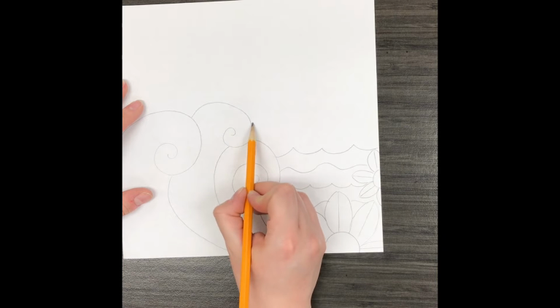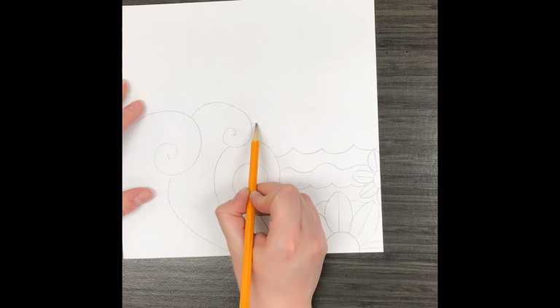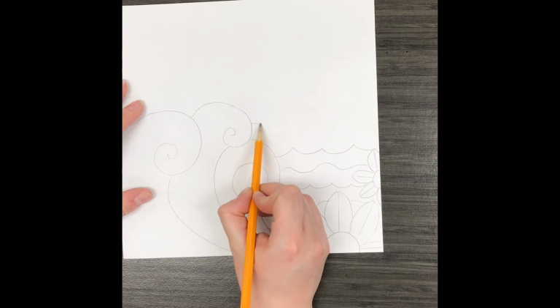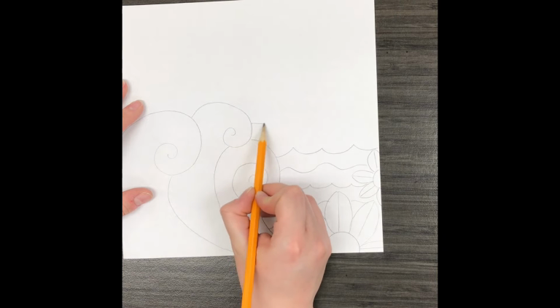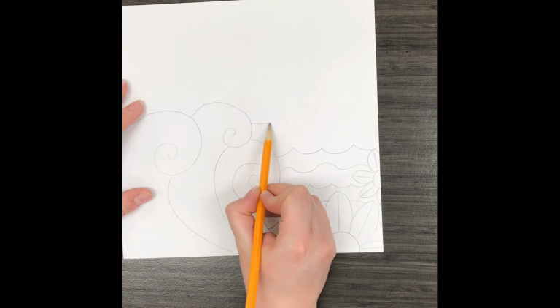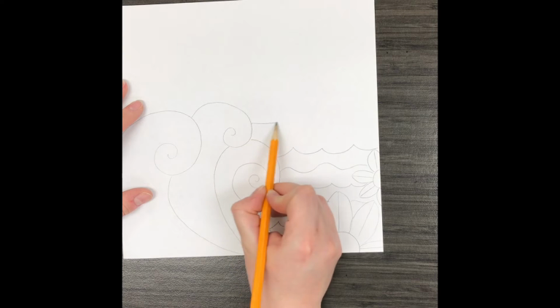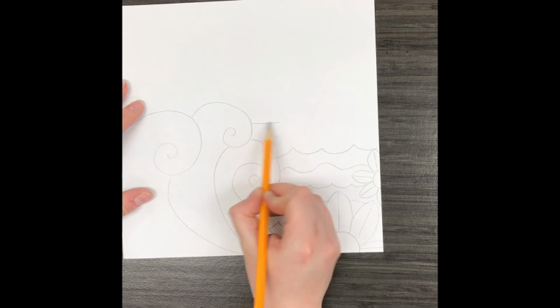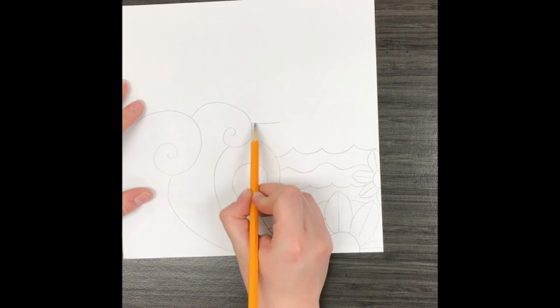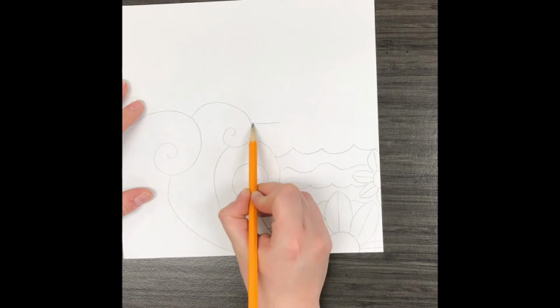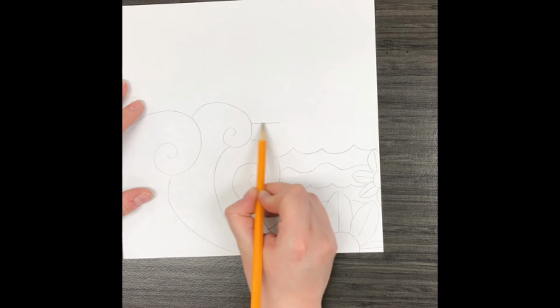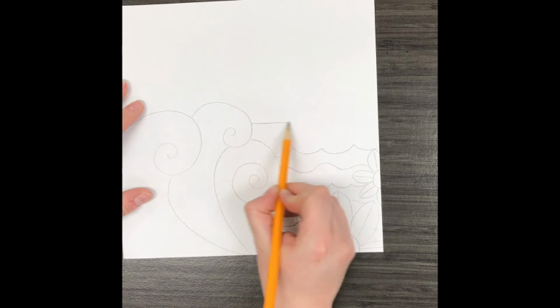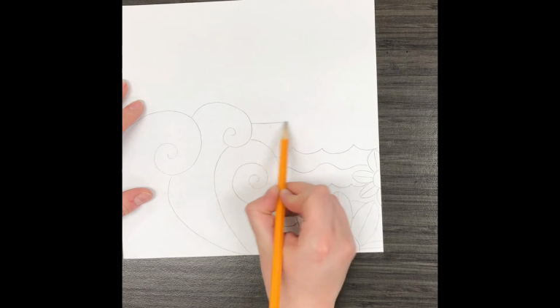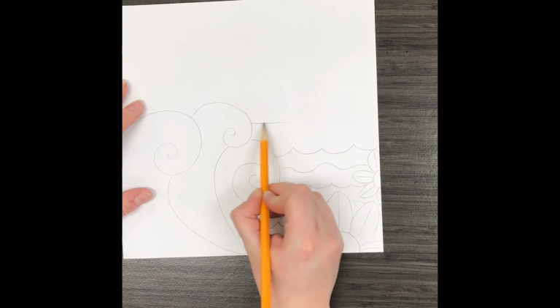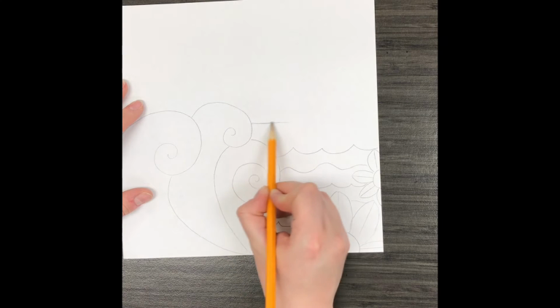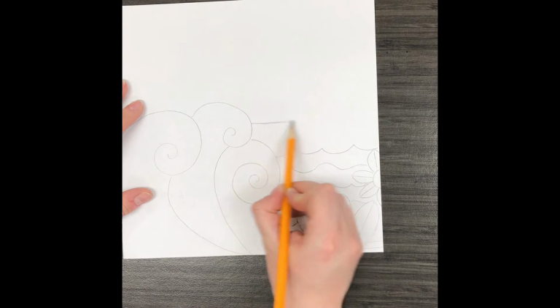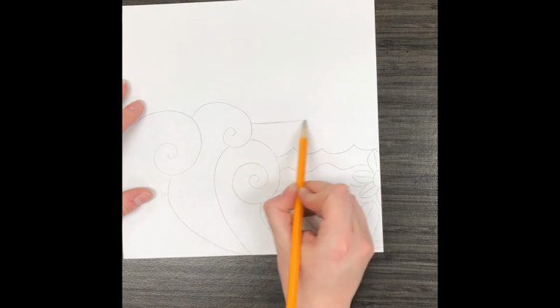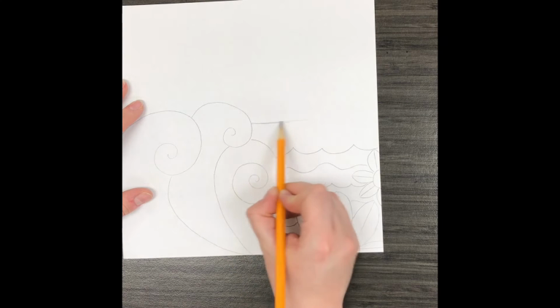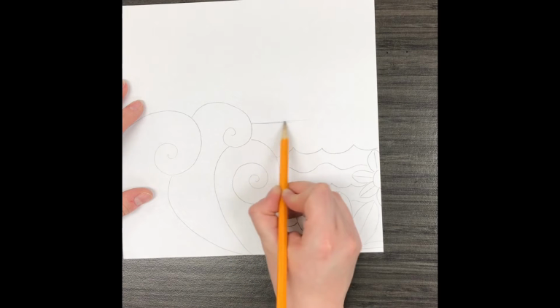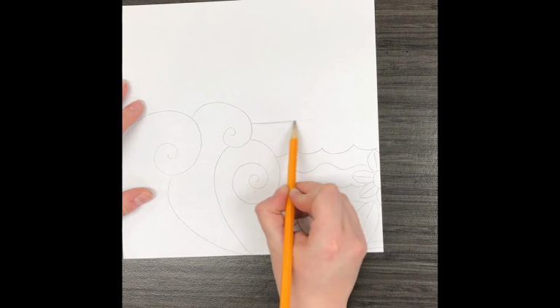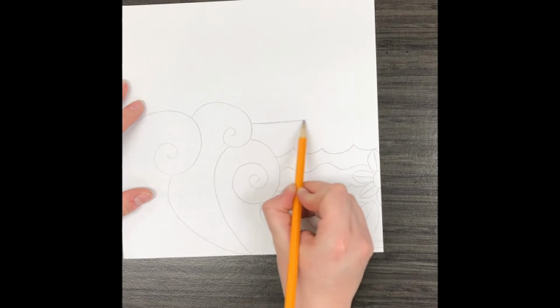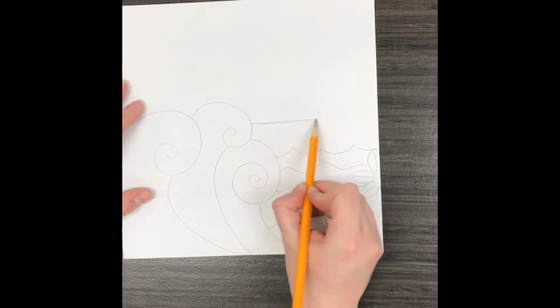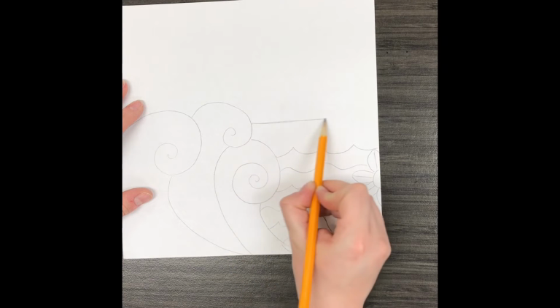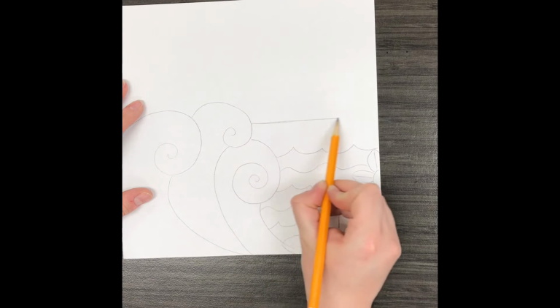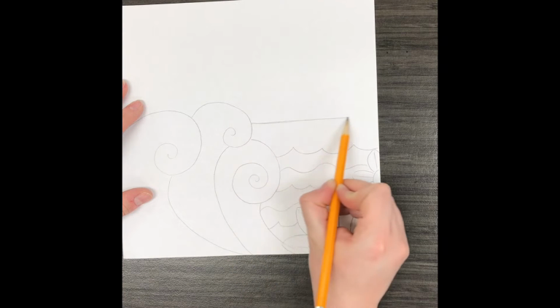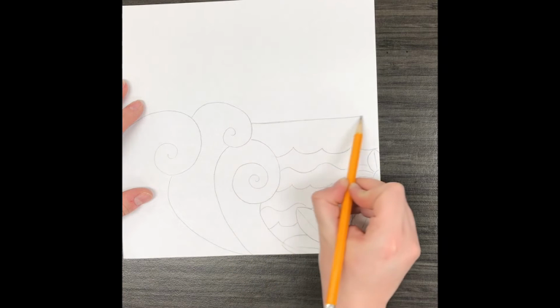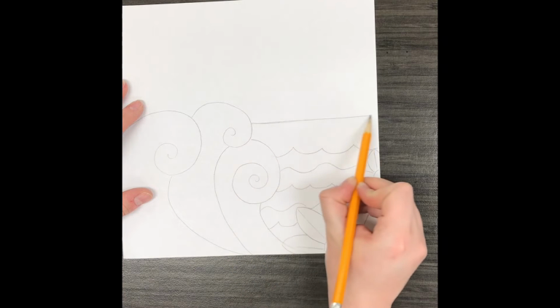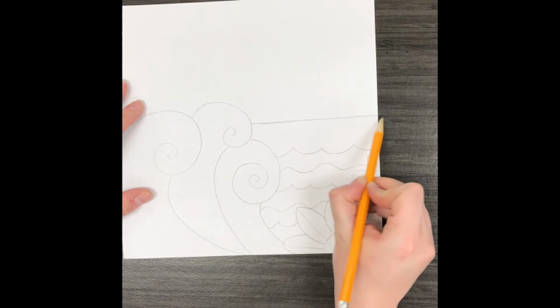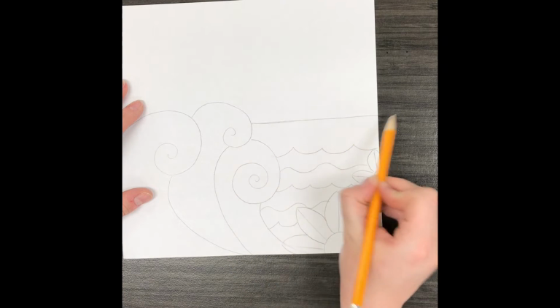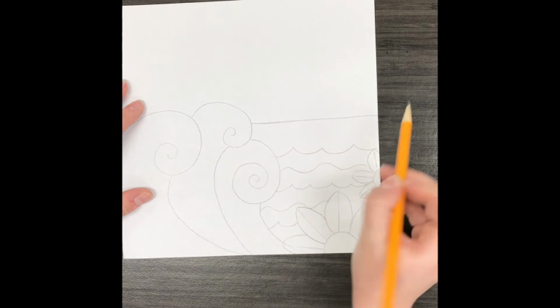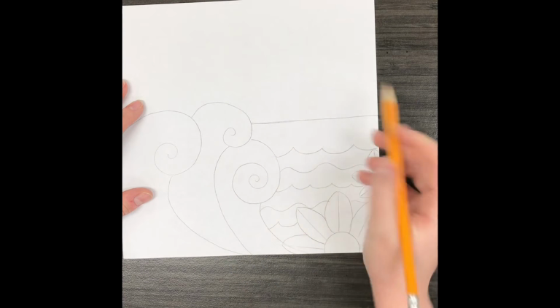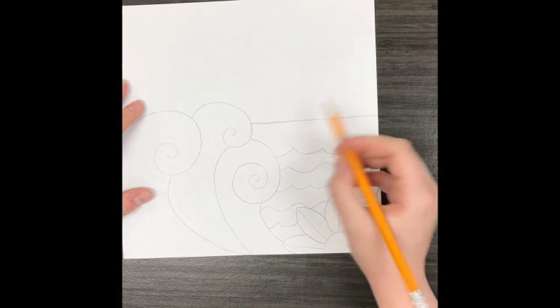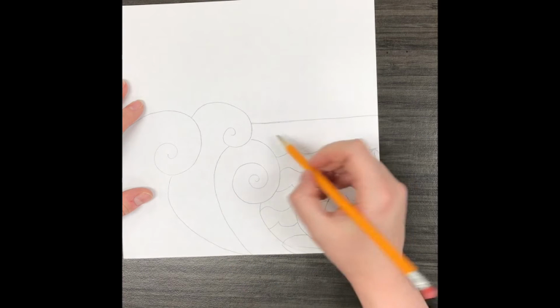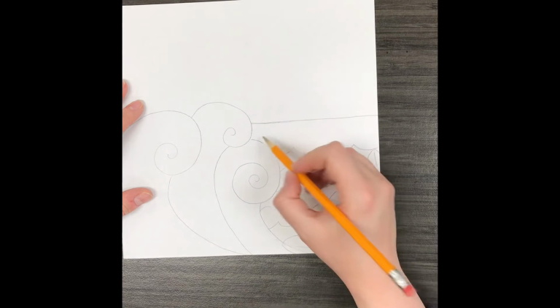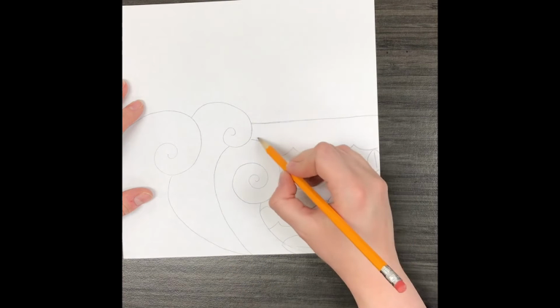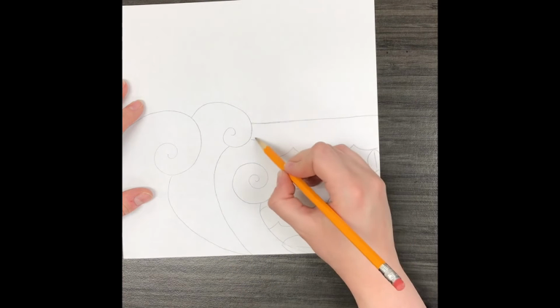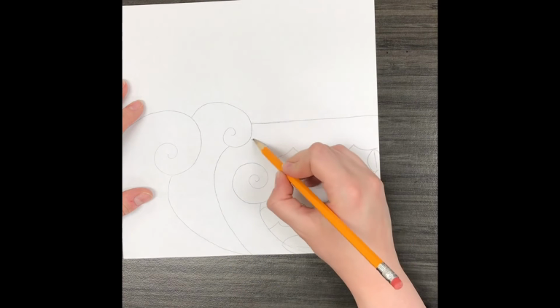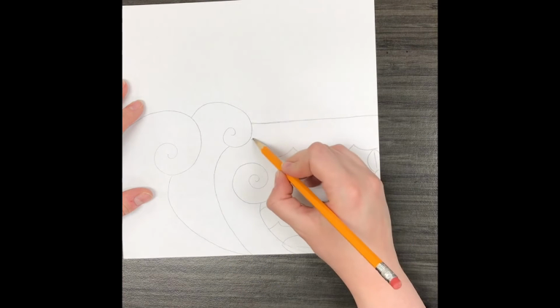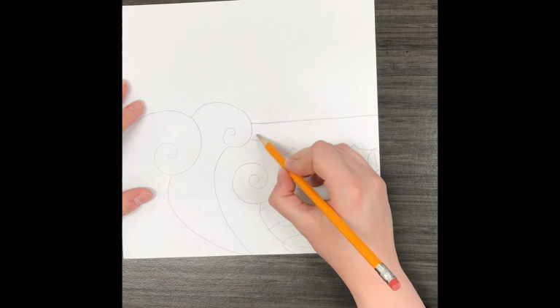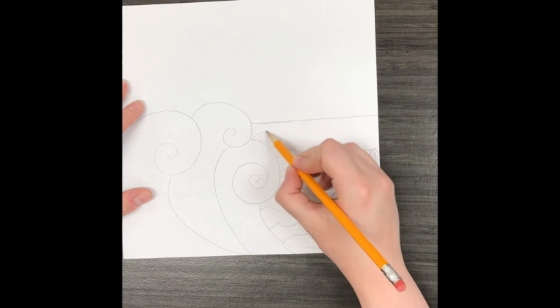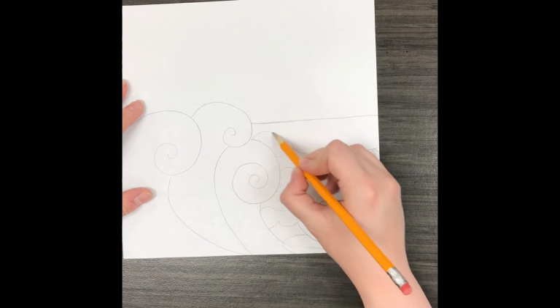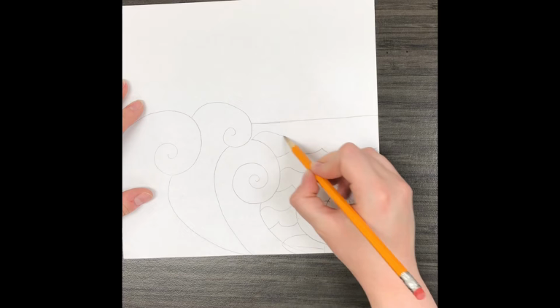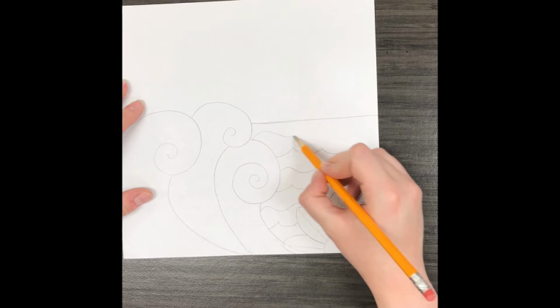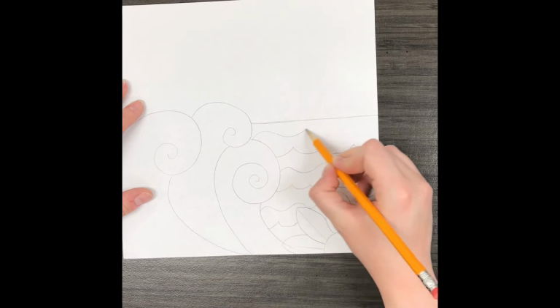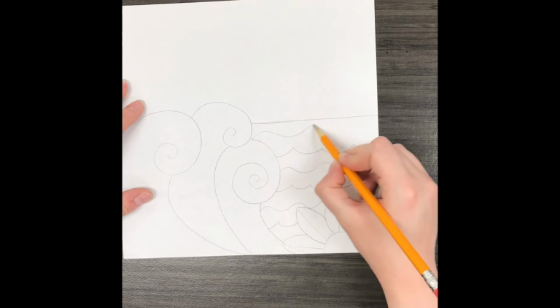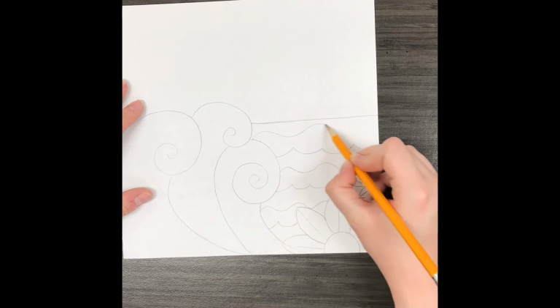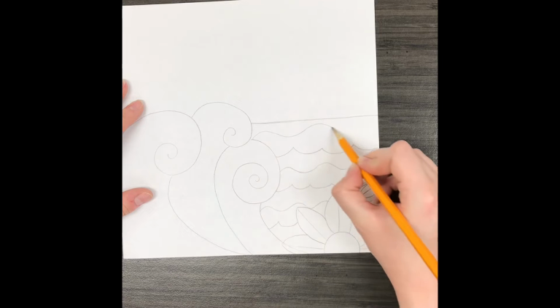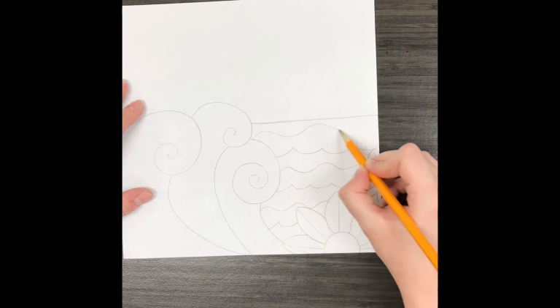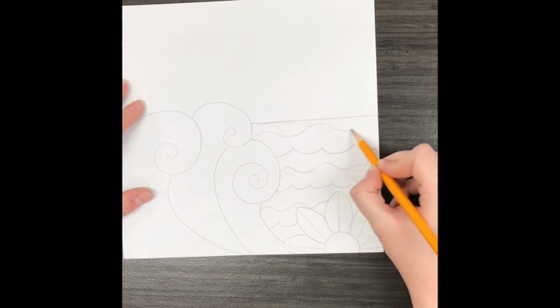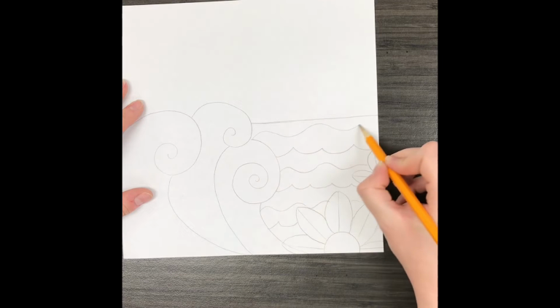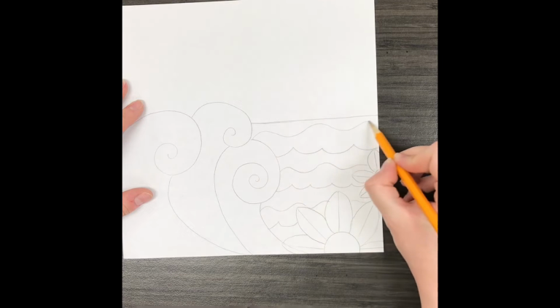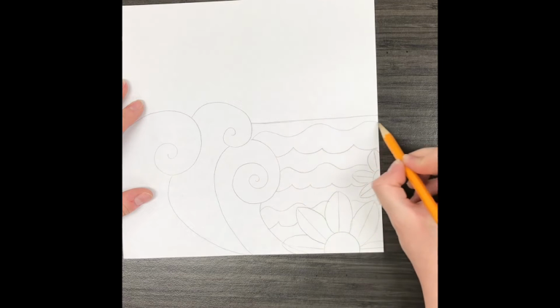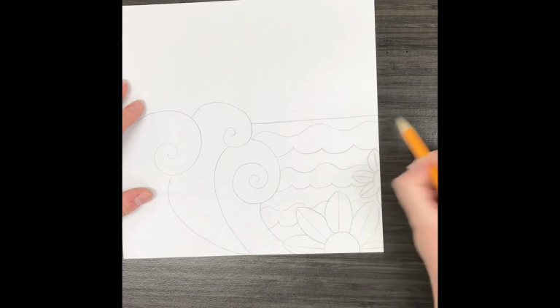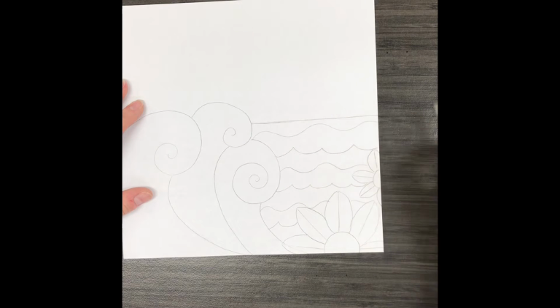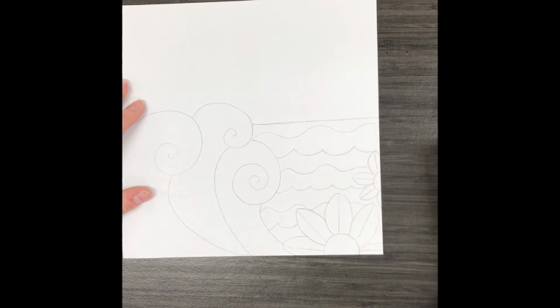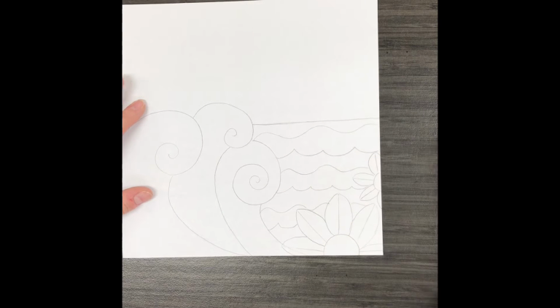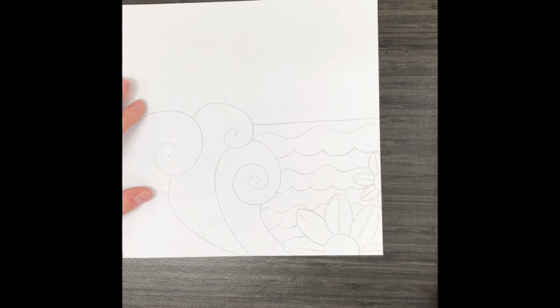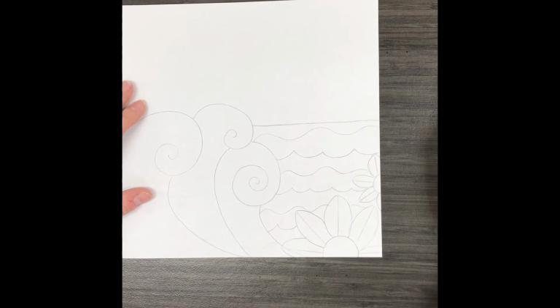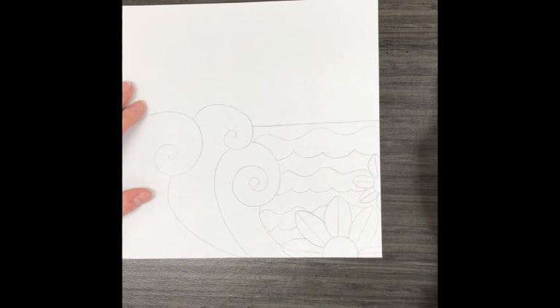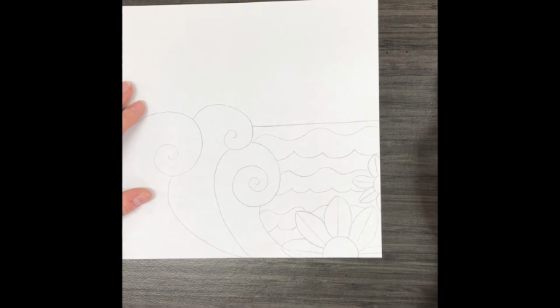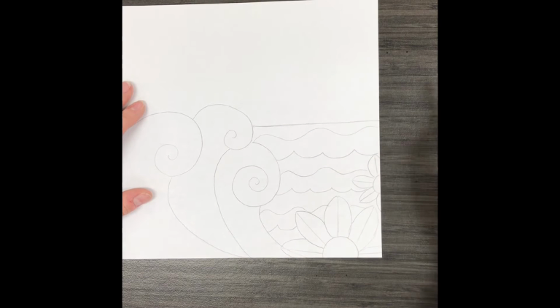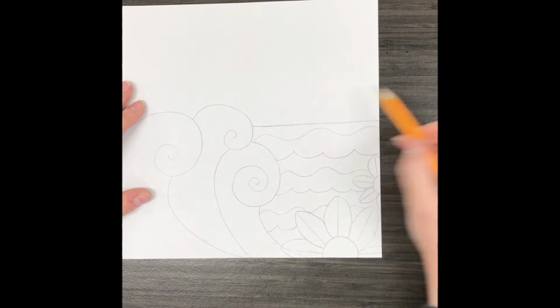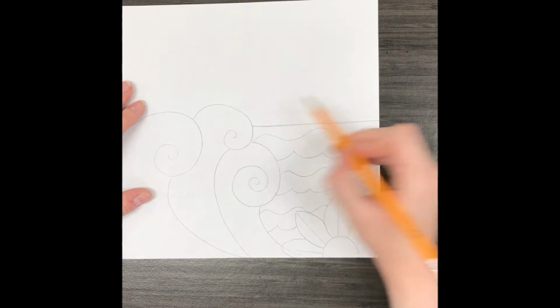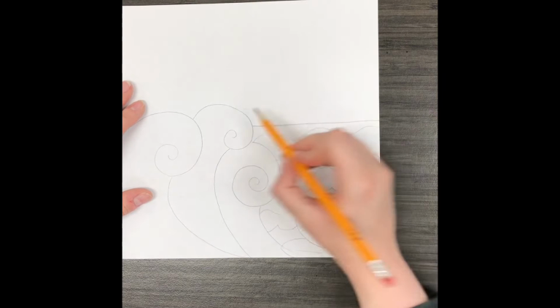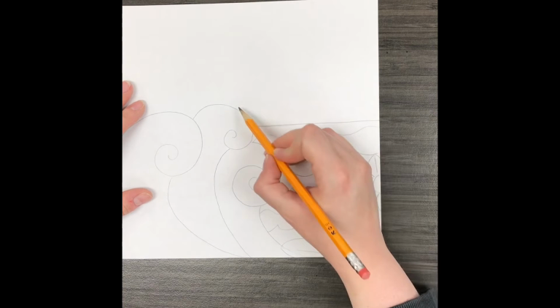I want to make sure that I add a horizon line as well. Remember that's where the sky meets the land or the water.